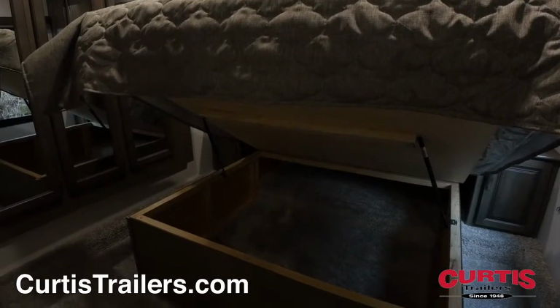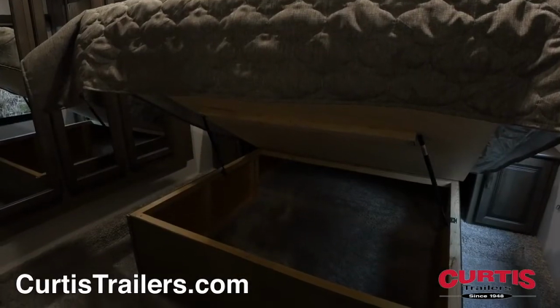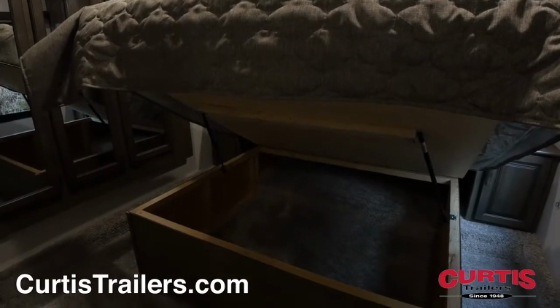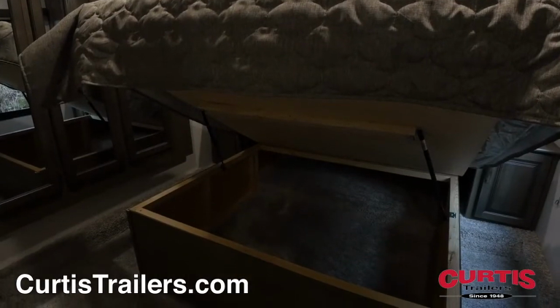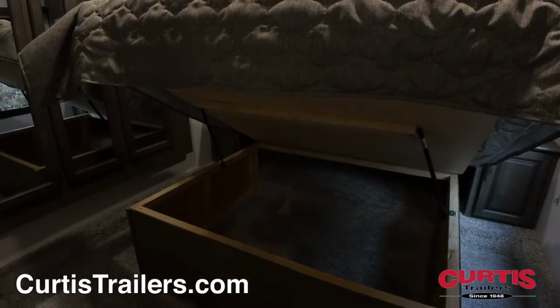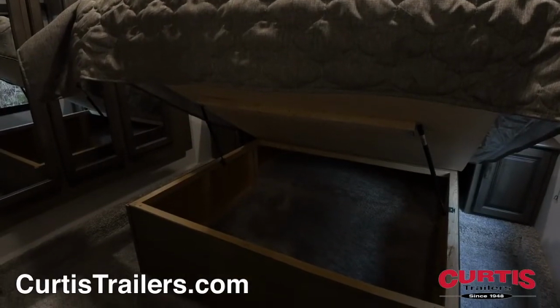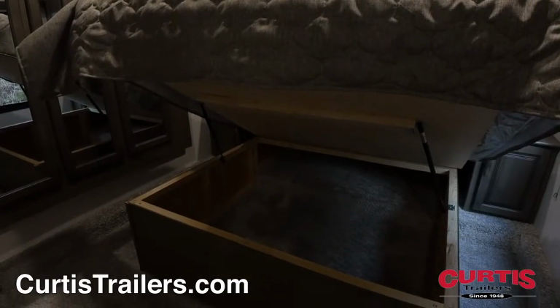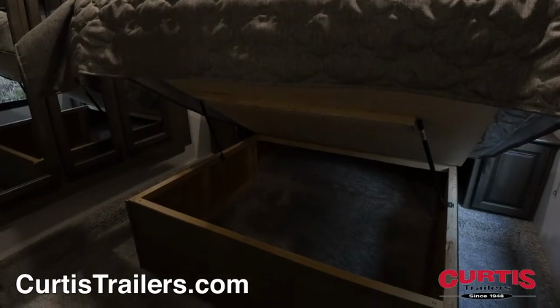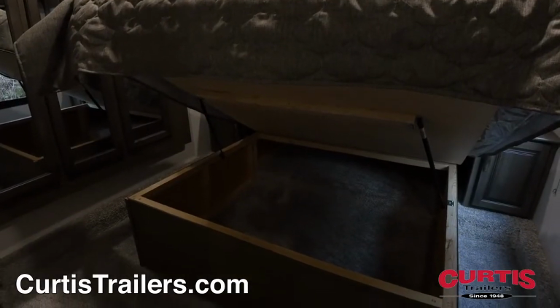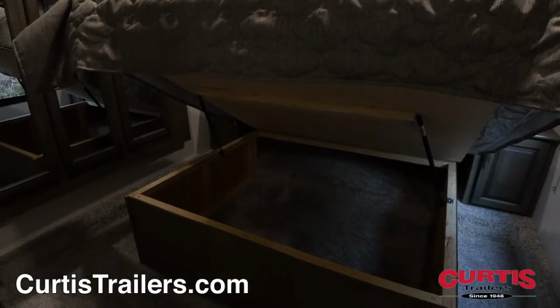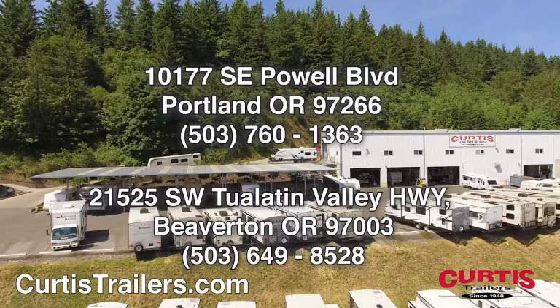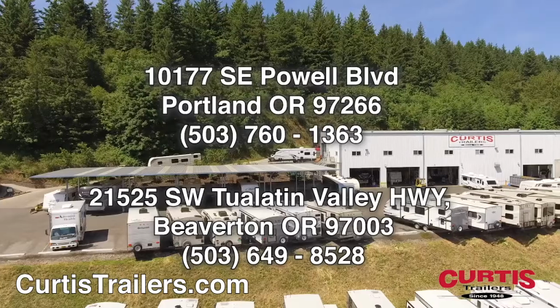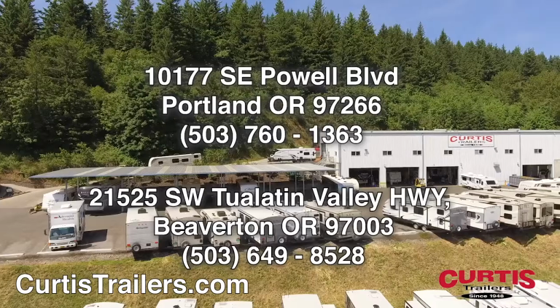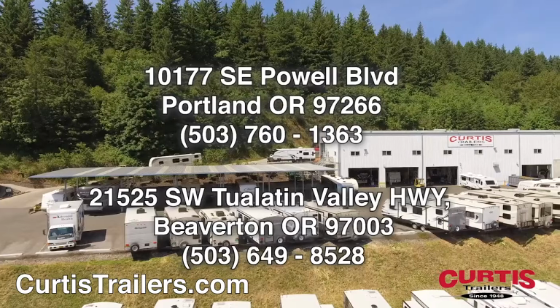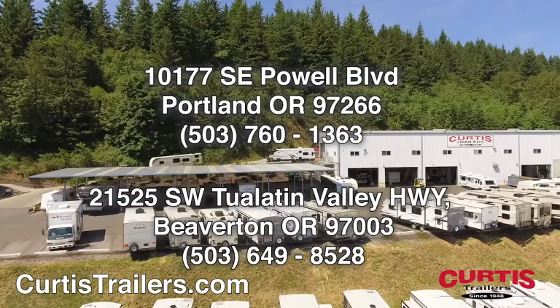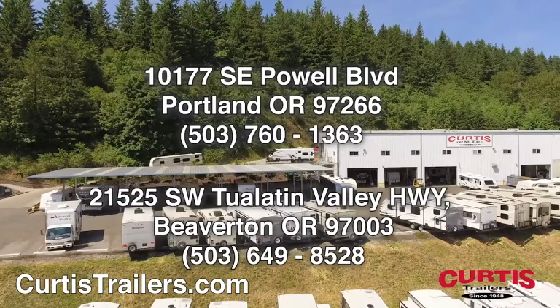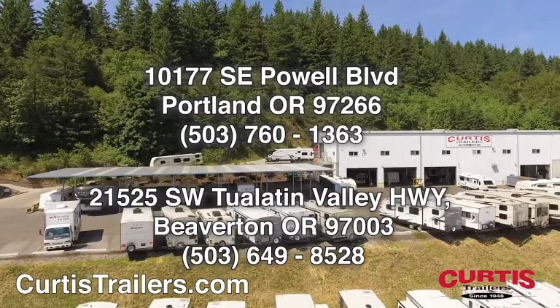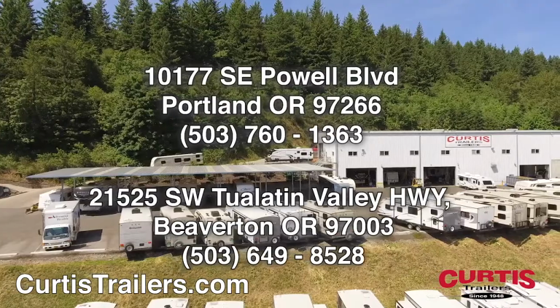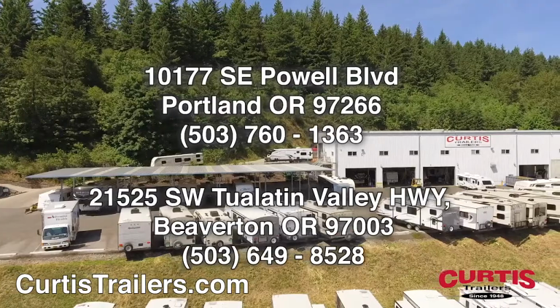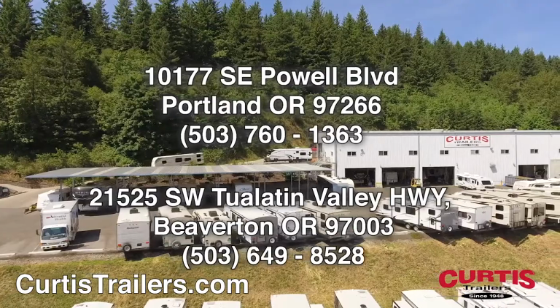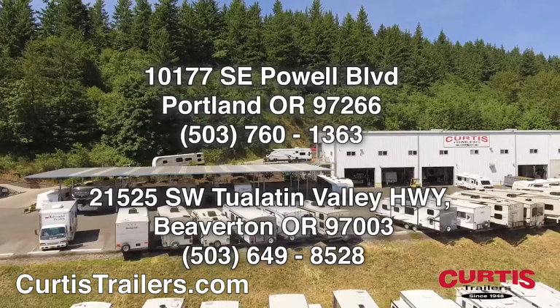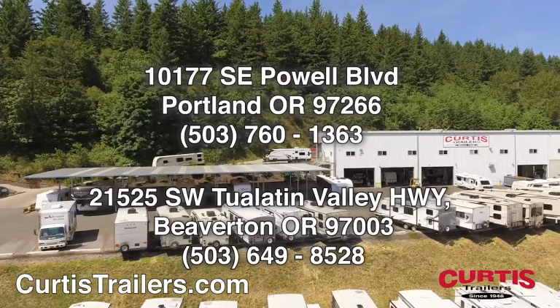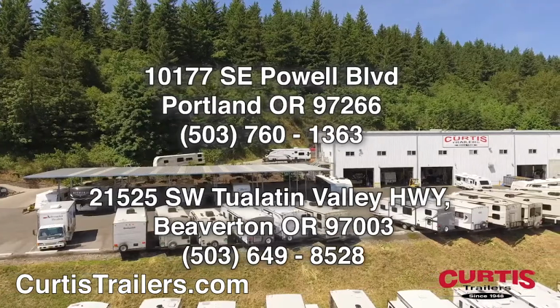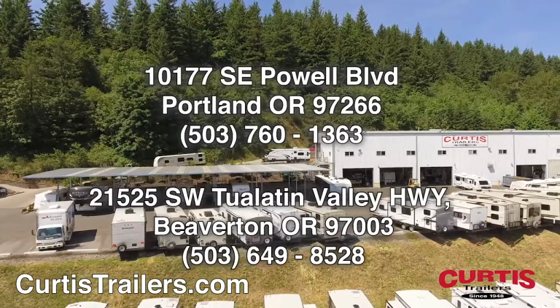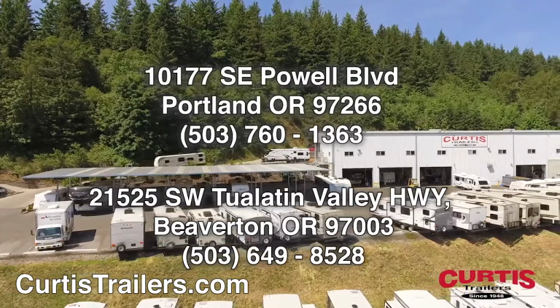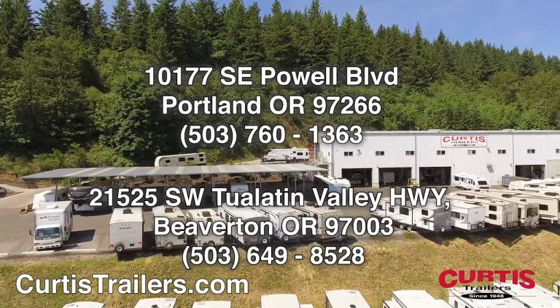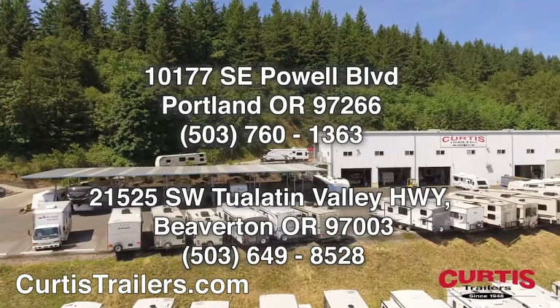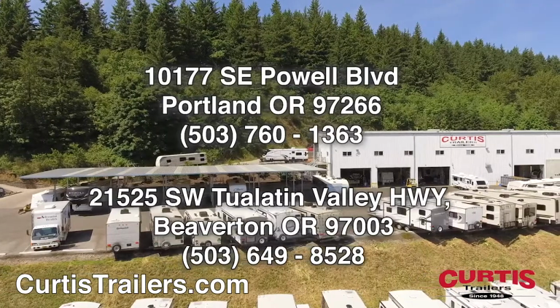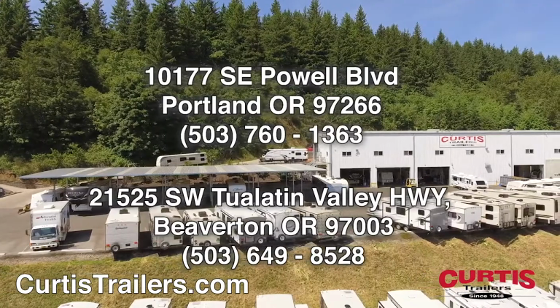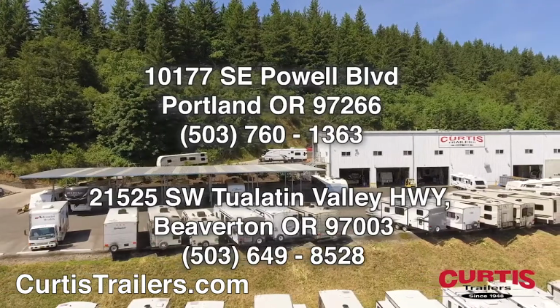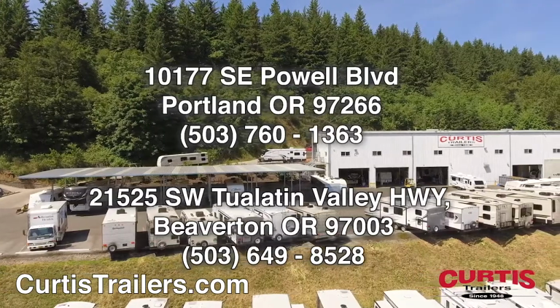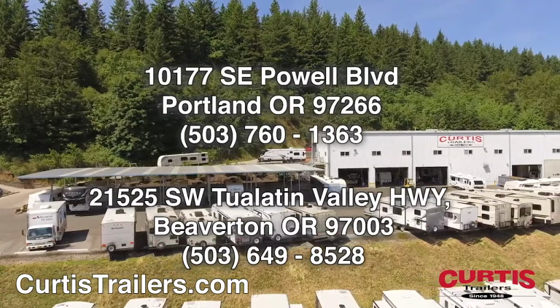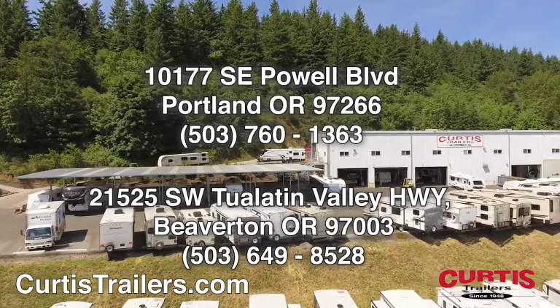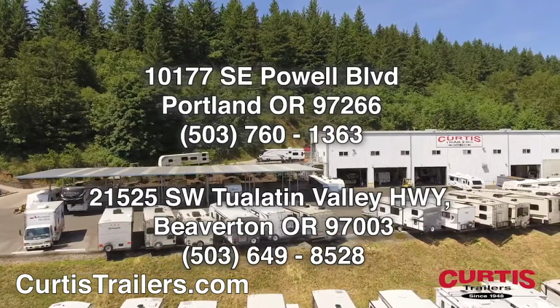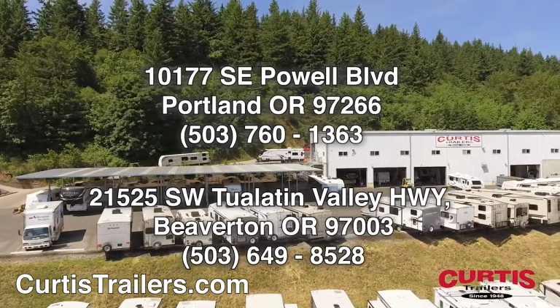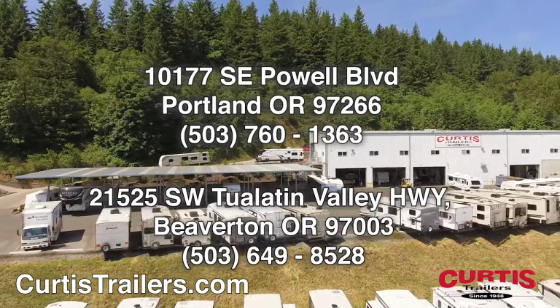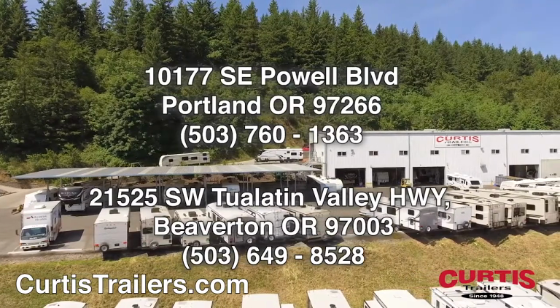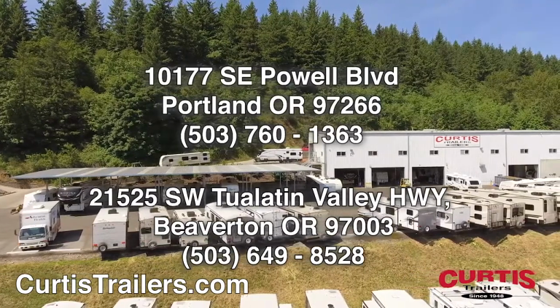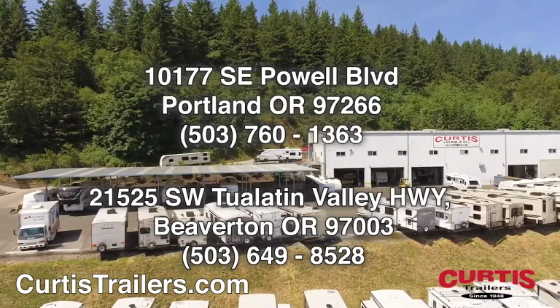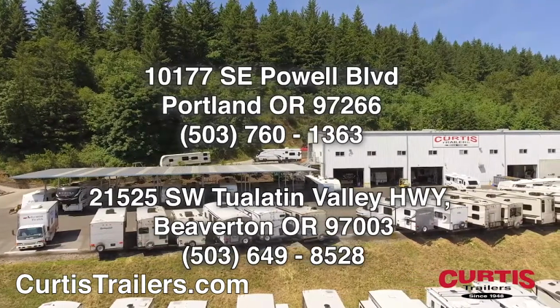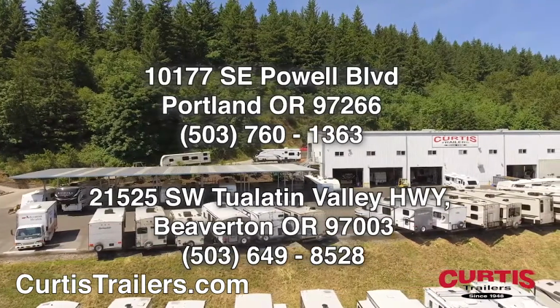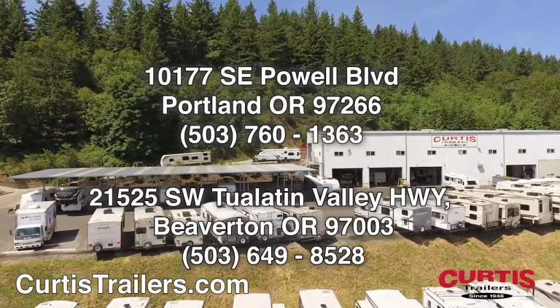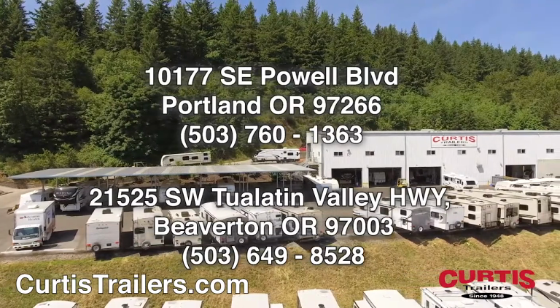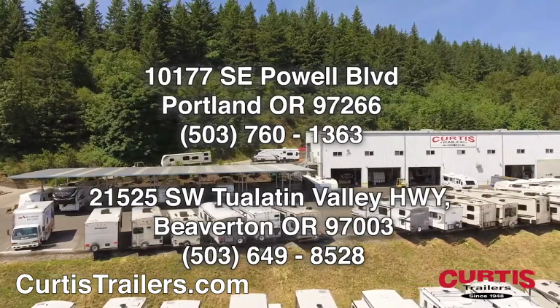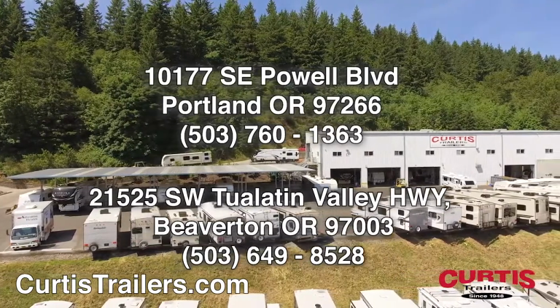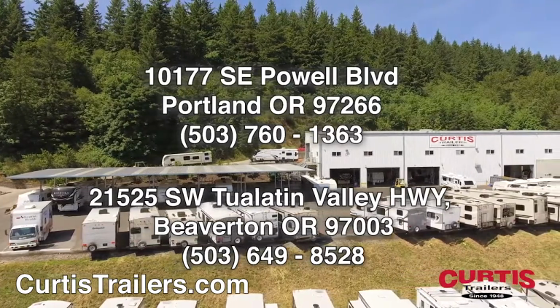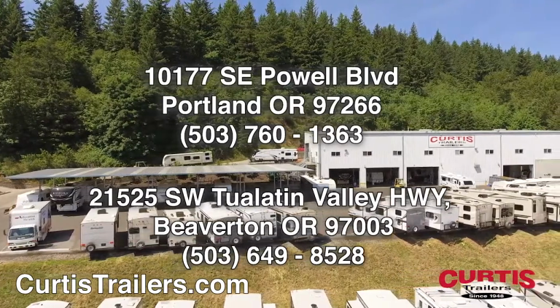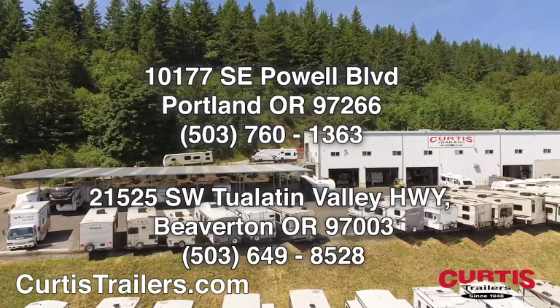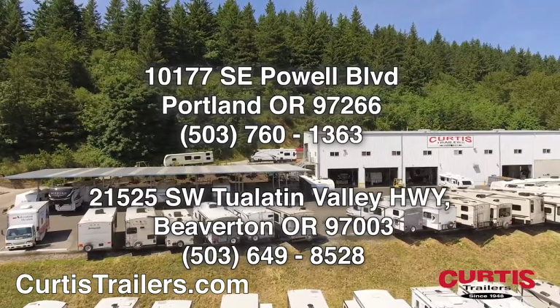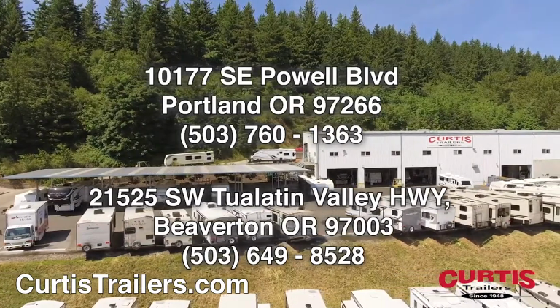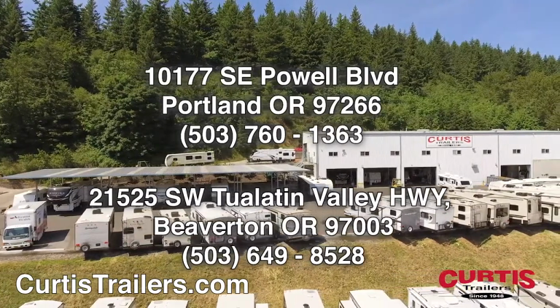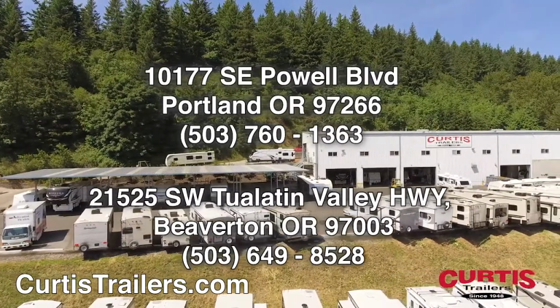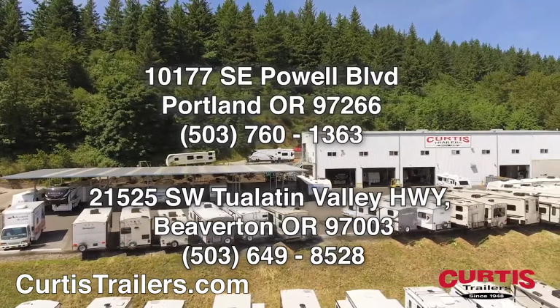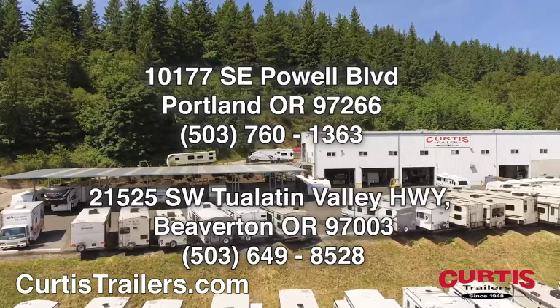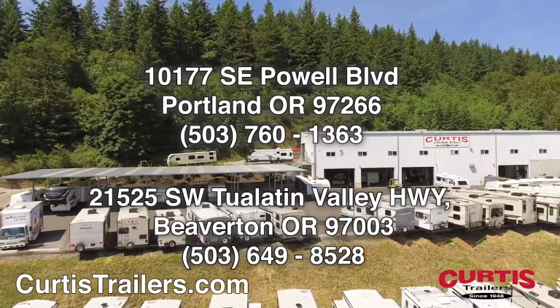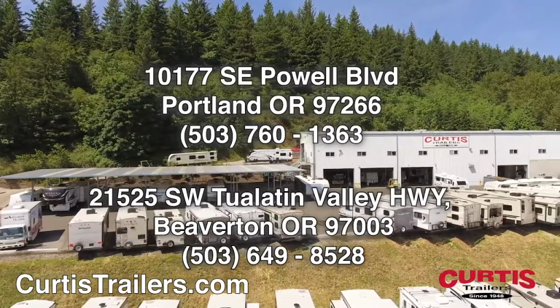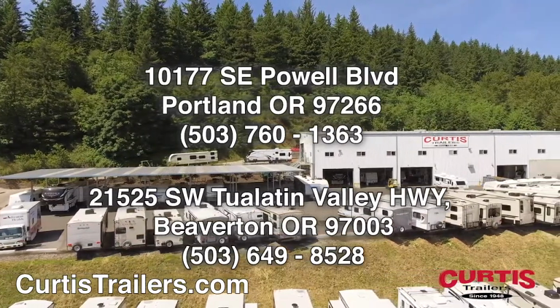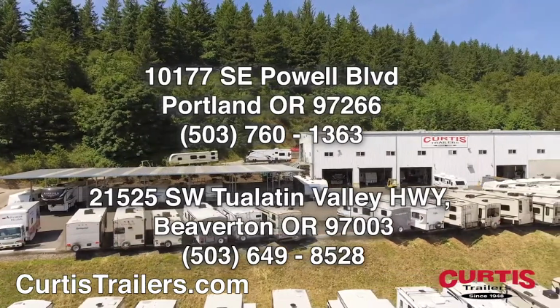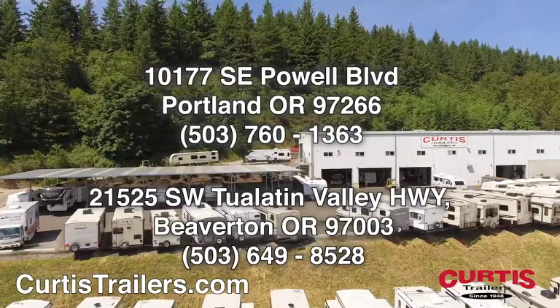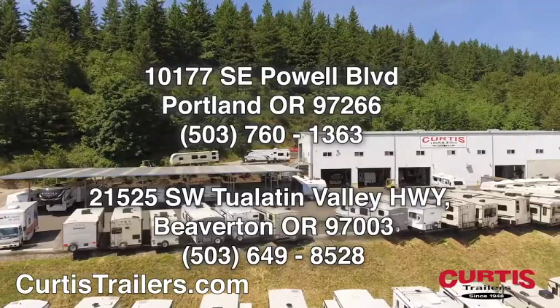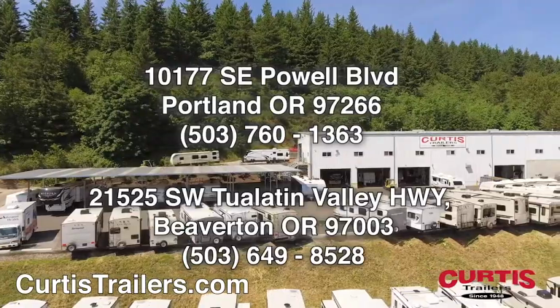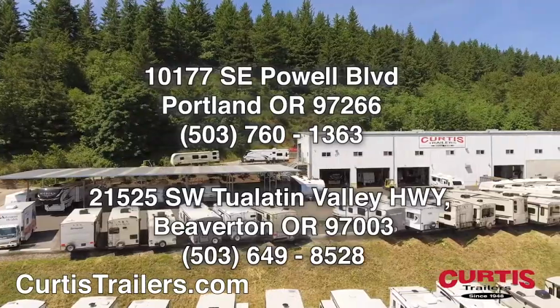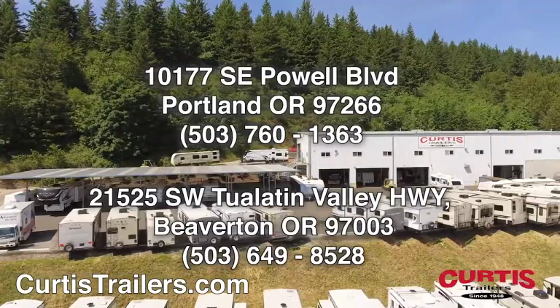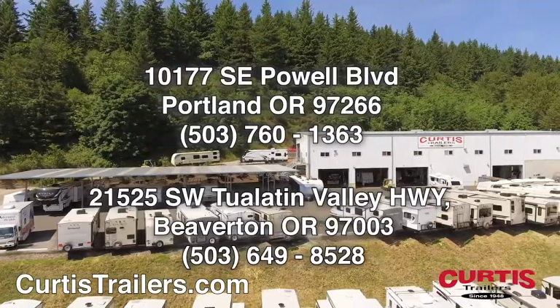Check out the Keystone Cougar half-ton 290 RLS today at Curtis Trailers, where our business has been your vacation since 1948.